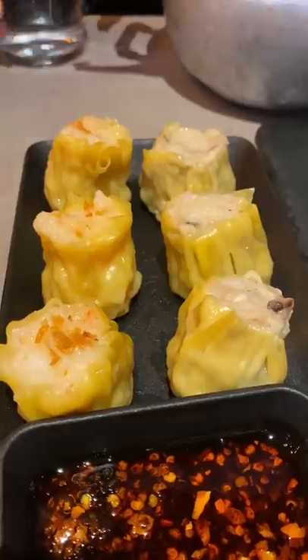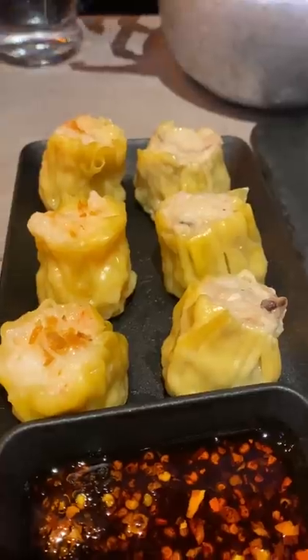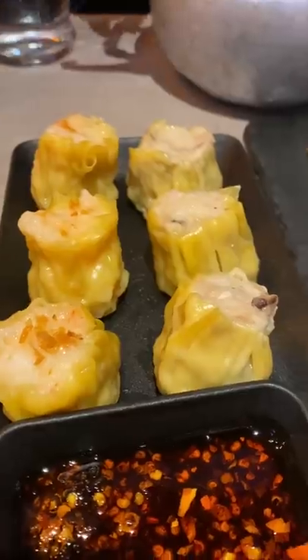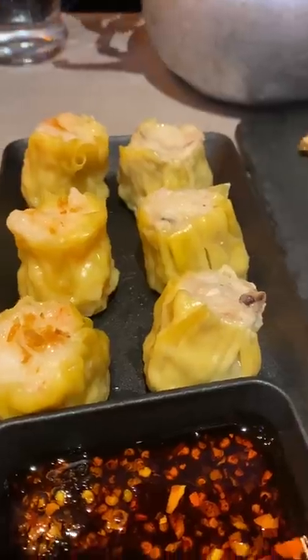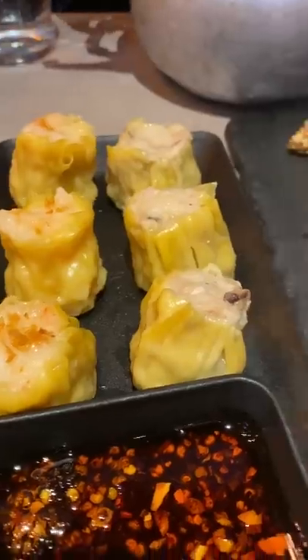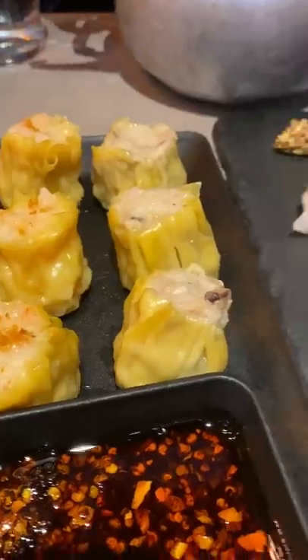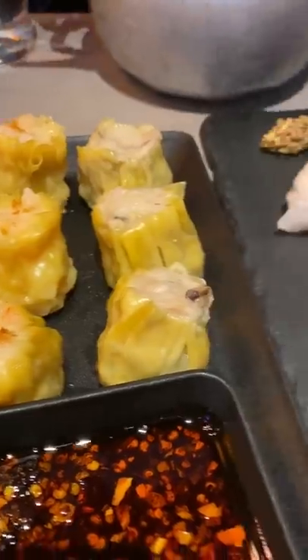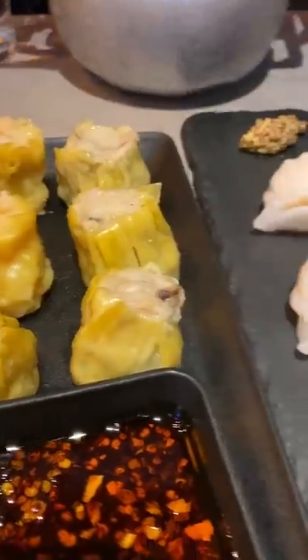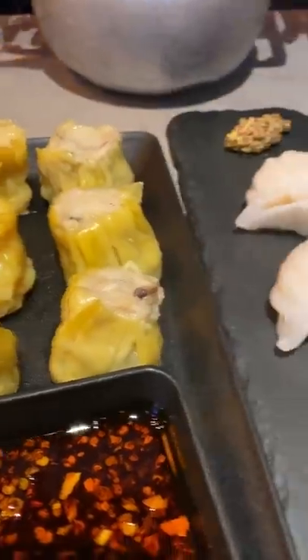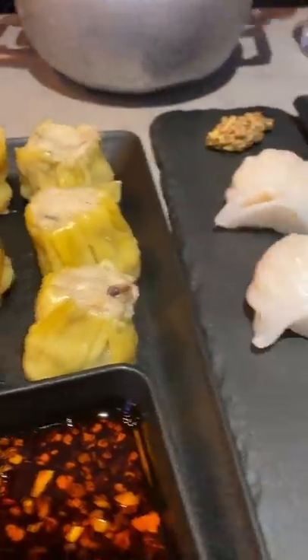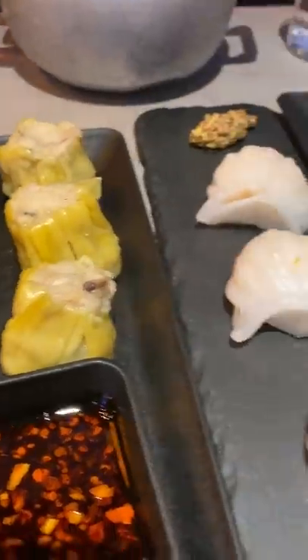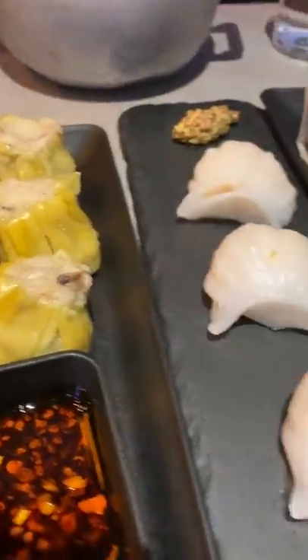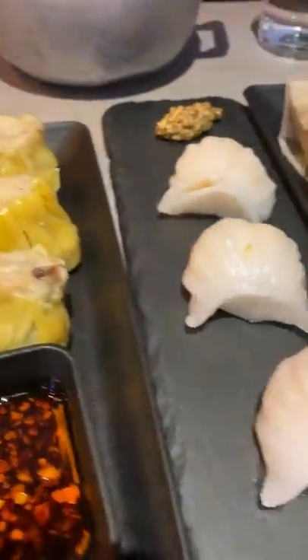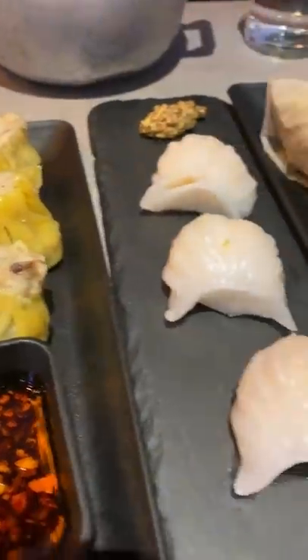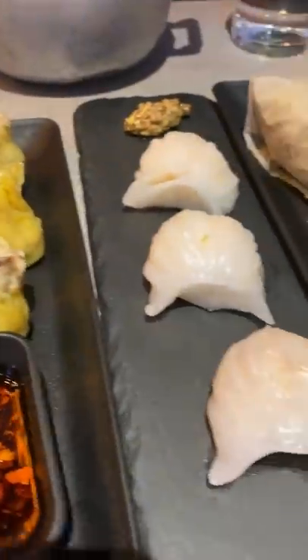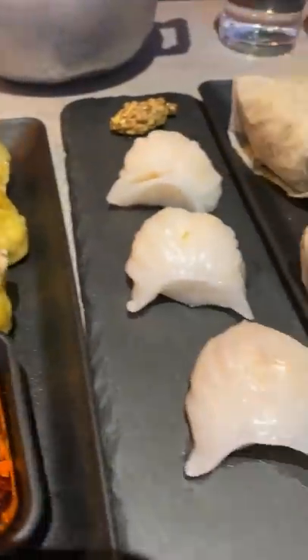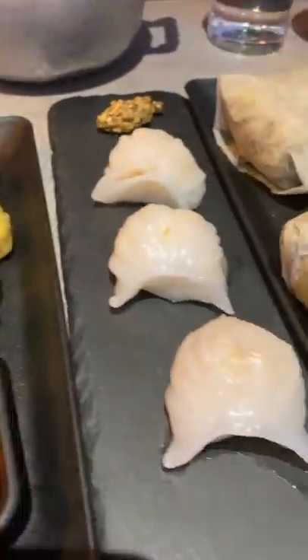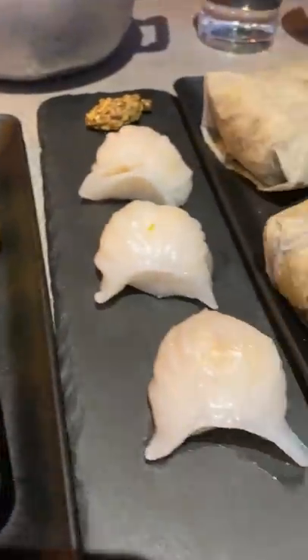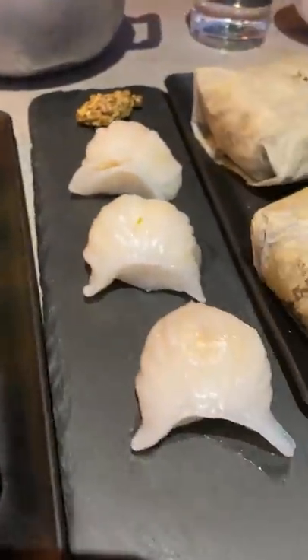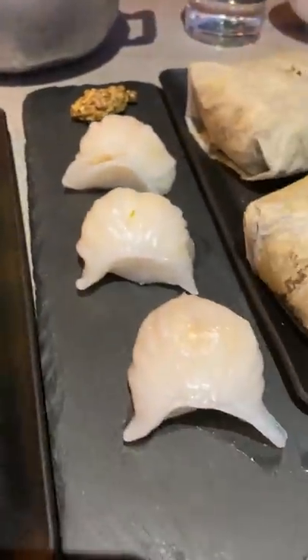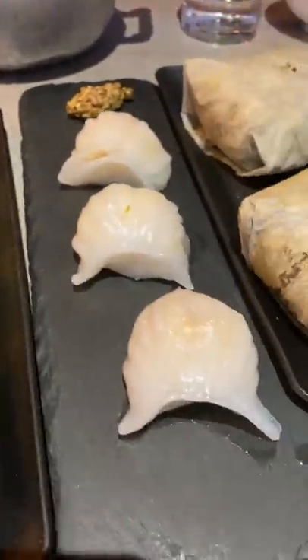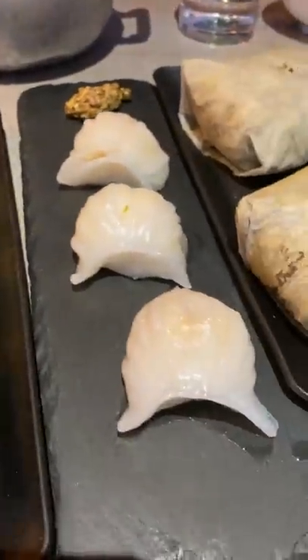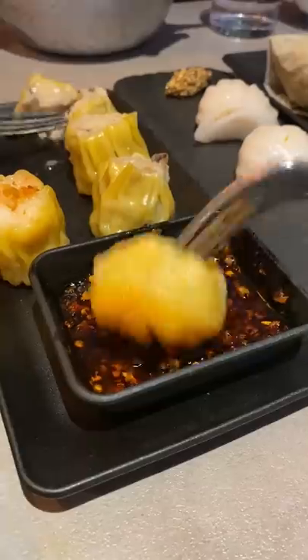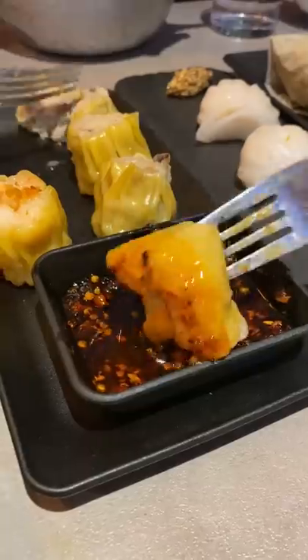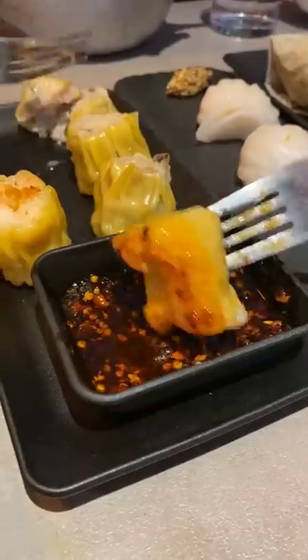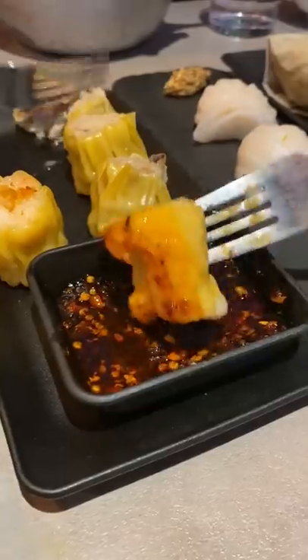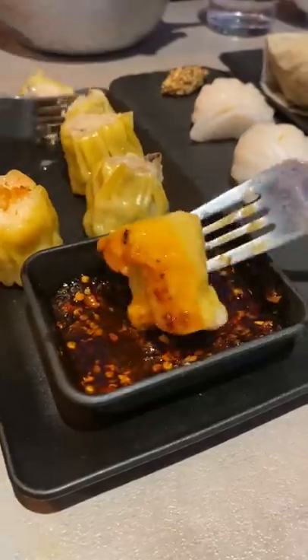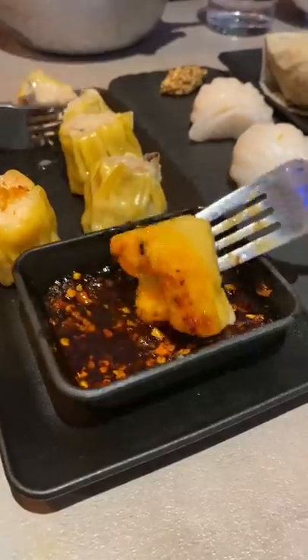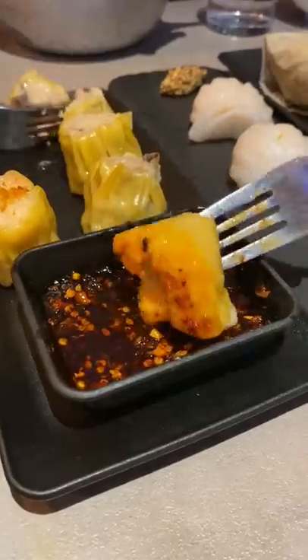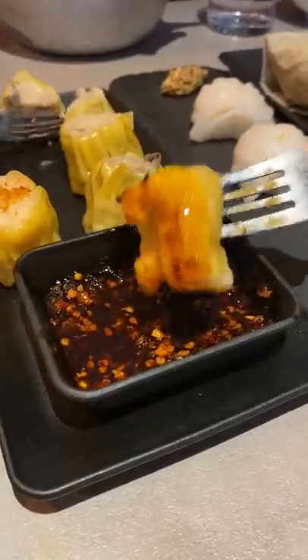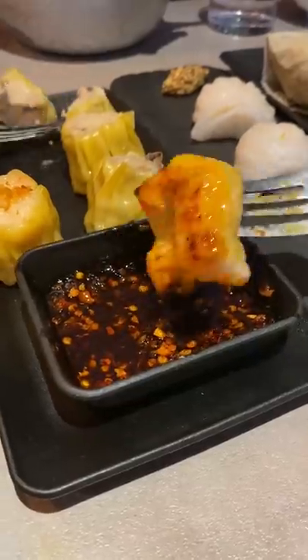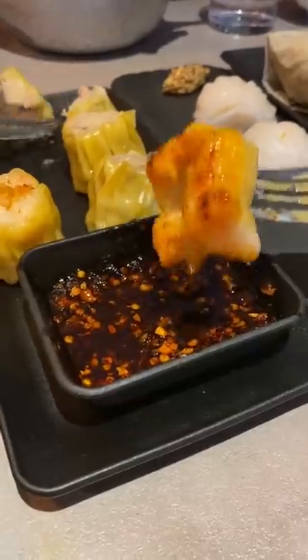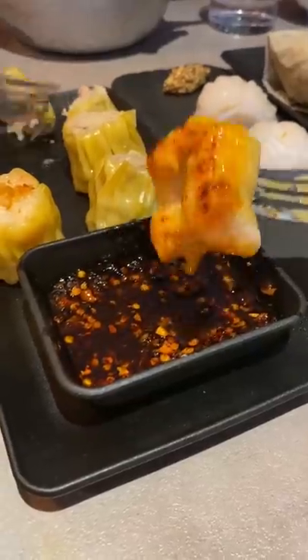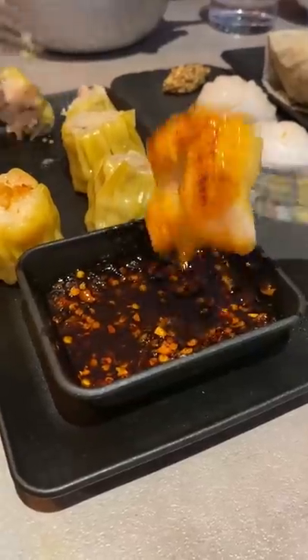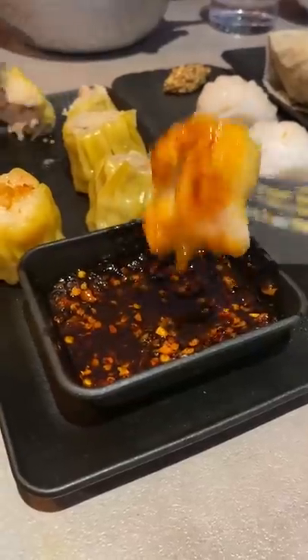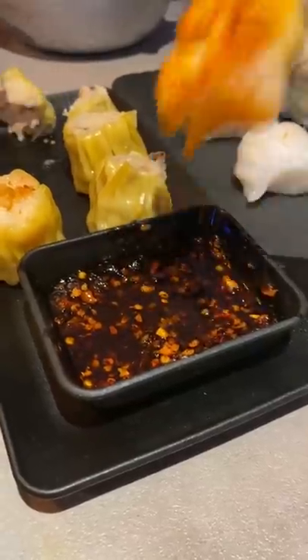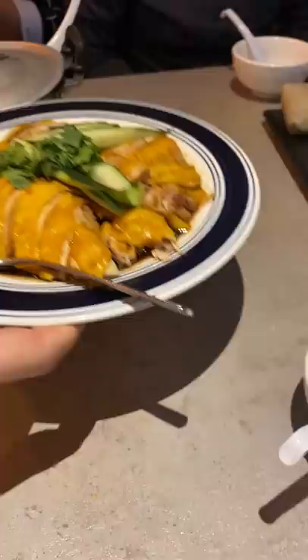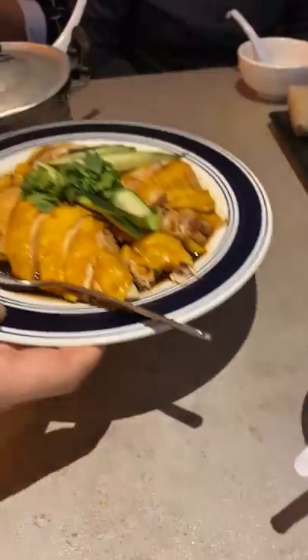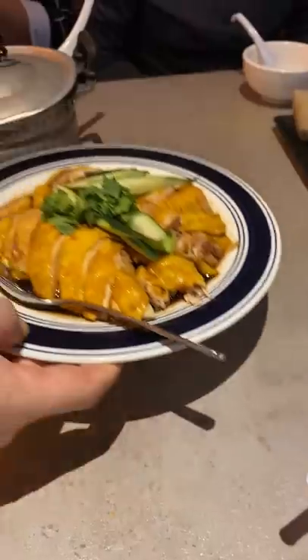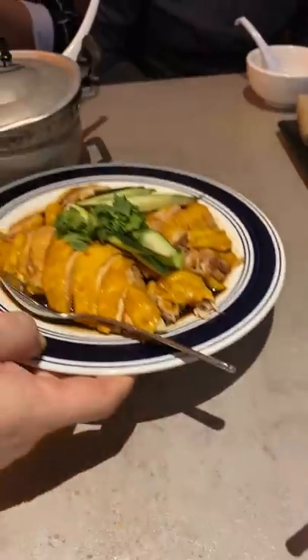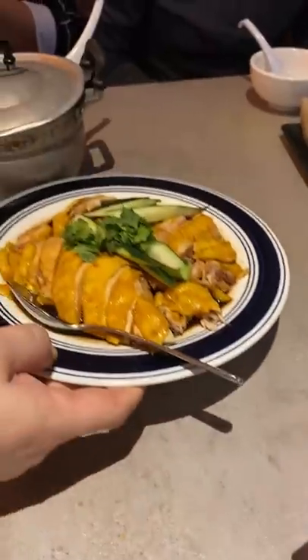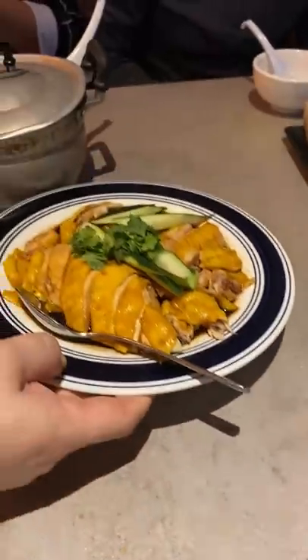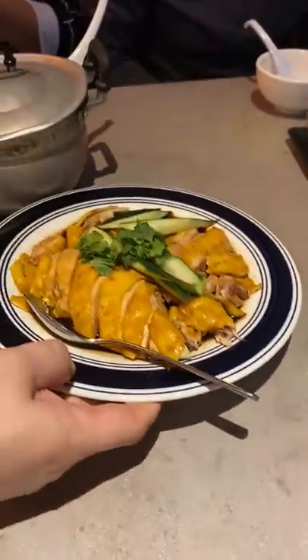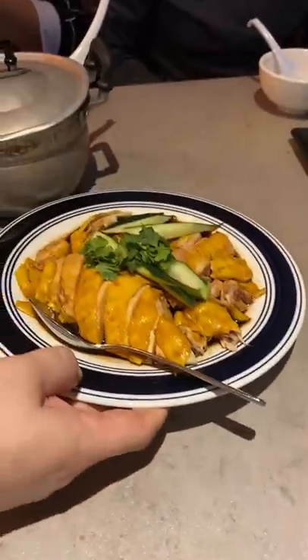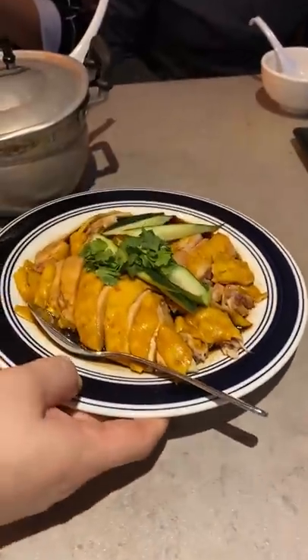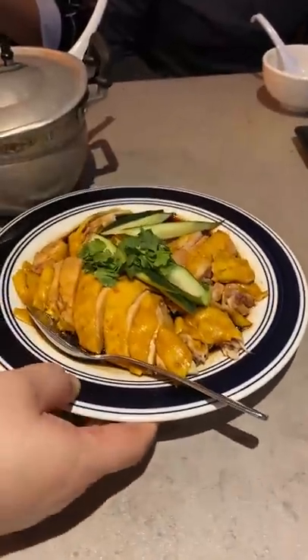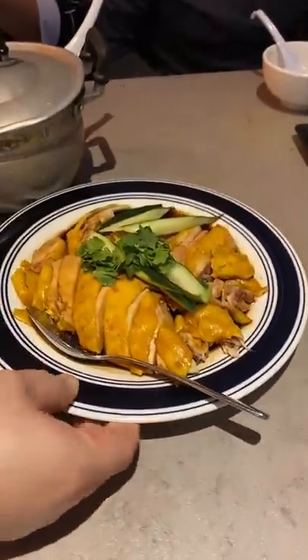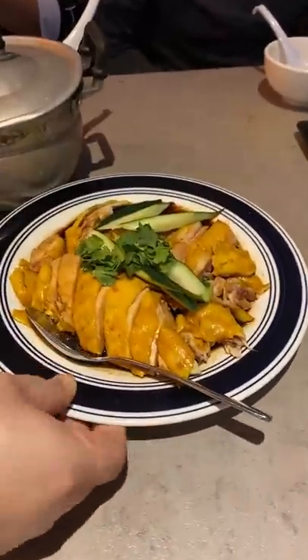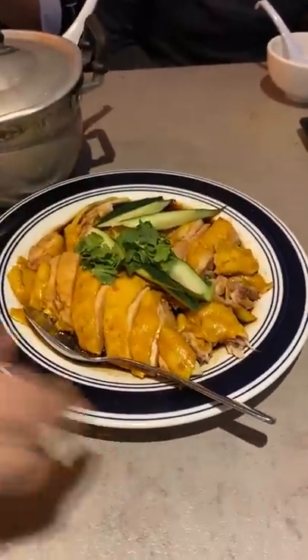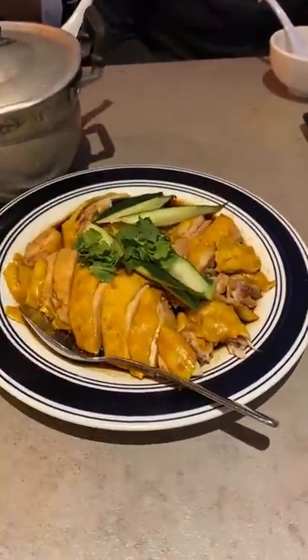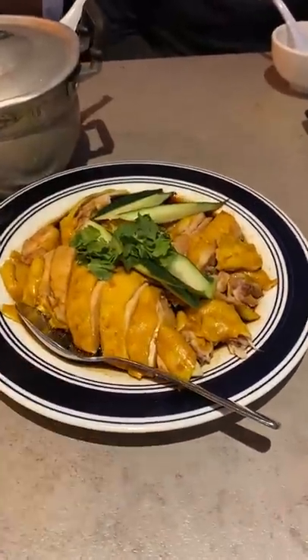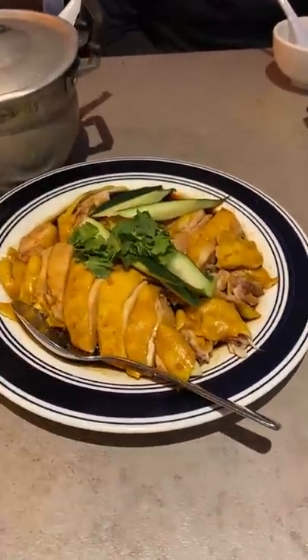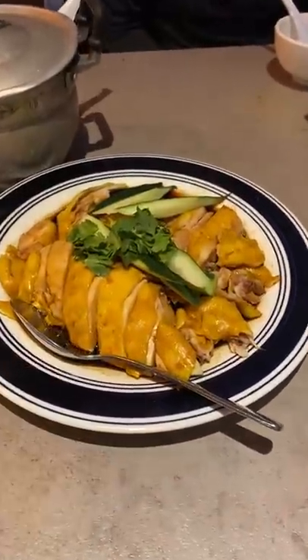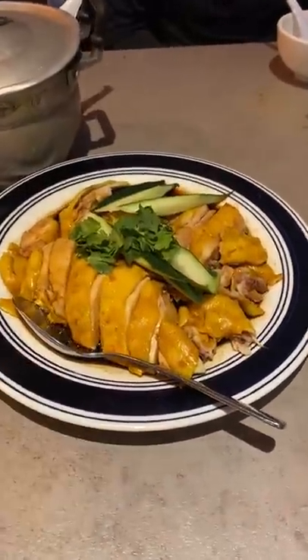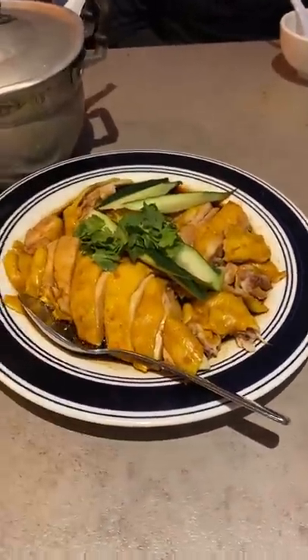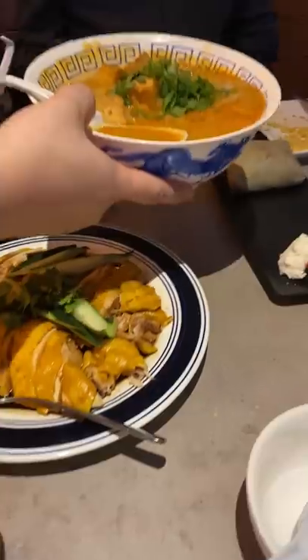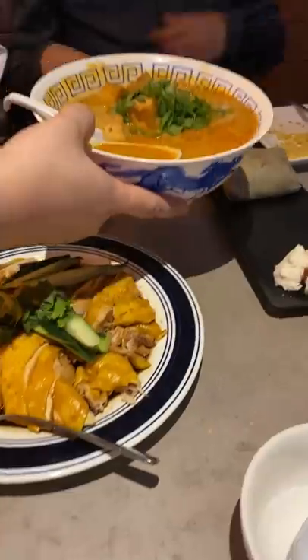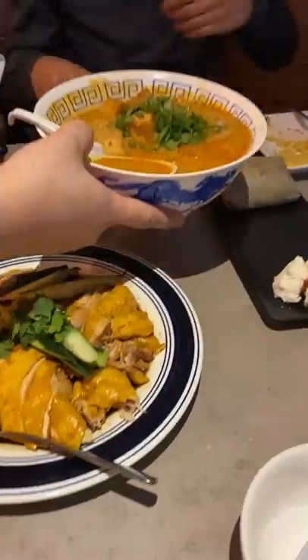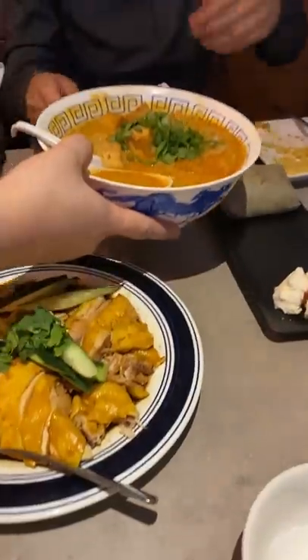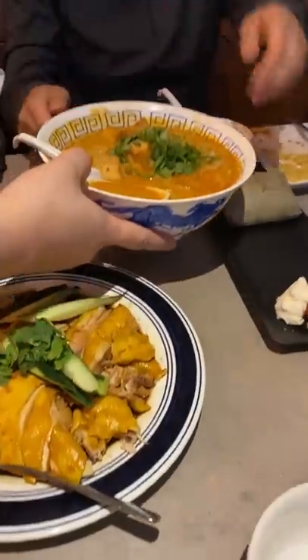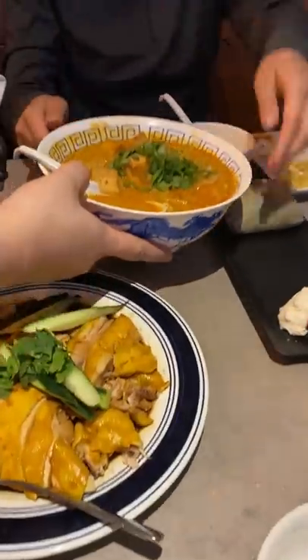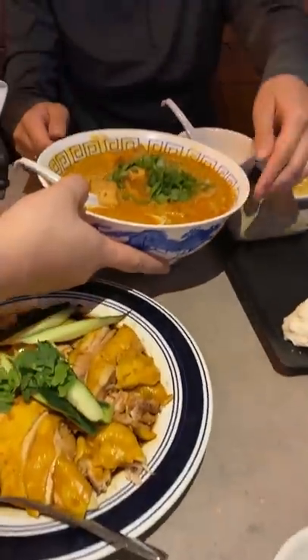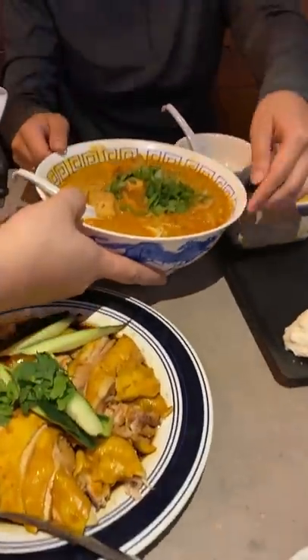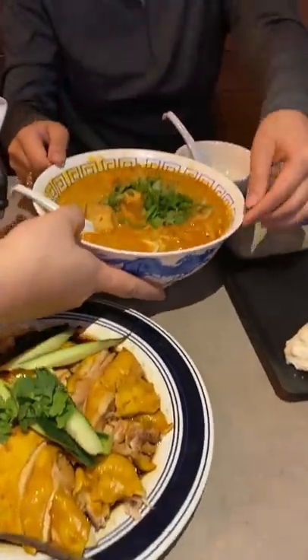My family also ordered some dim sum: sticky rice in lotus leaf, barbecue pork buns, hargao, and shumai.